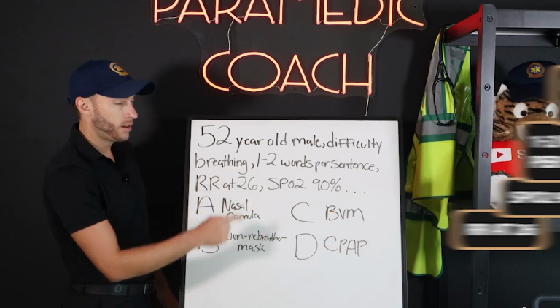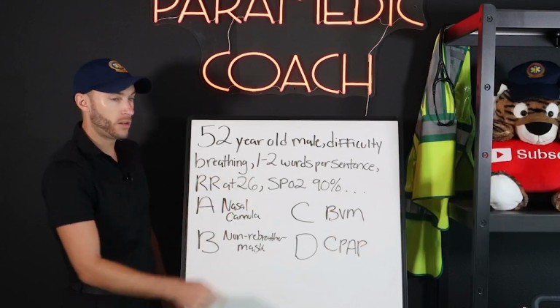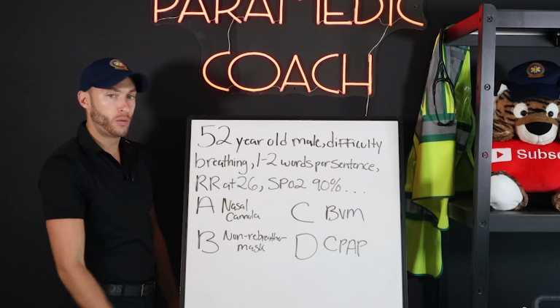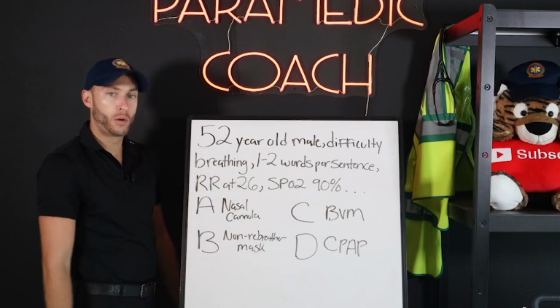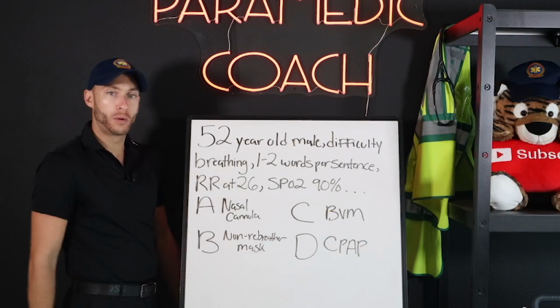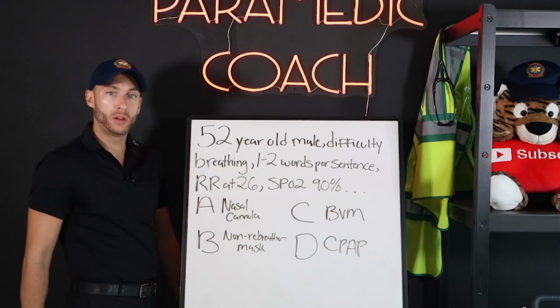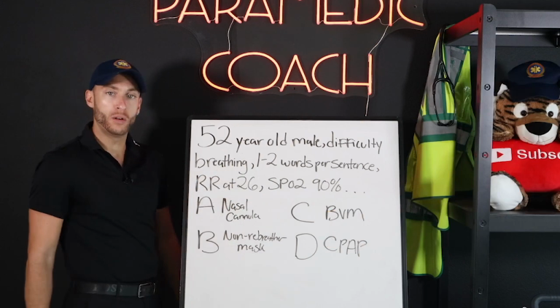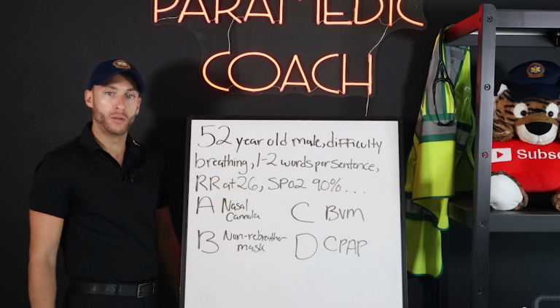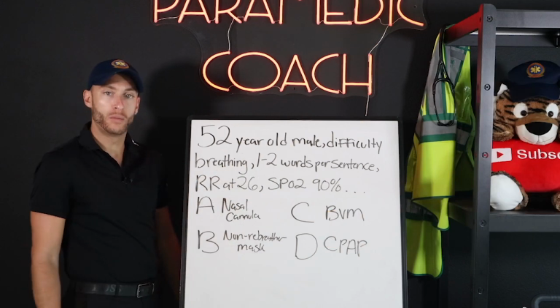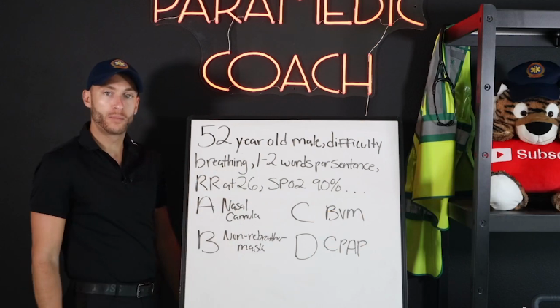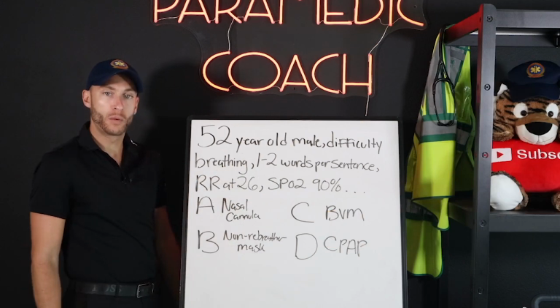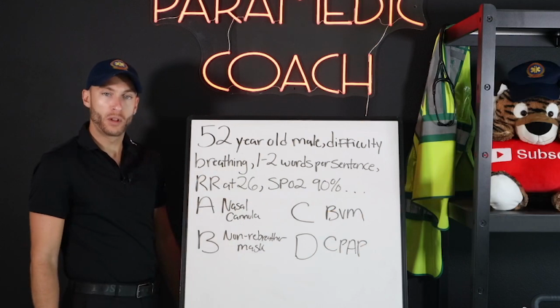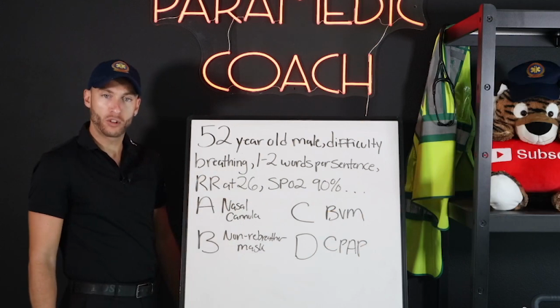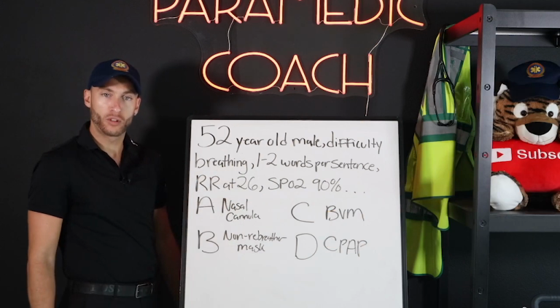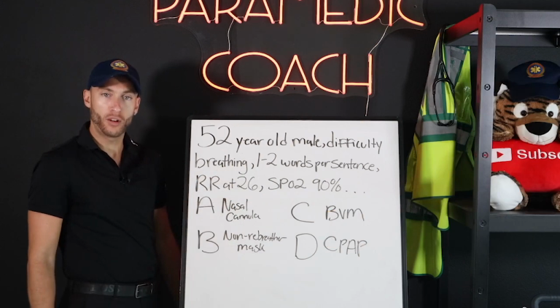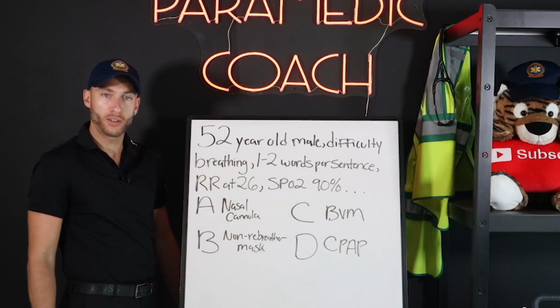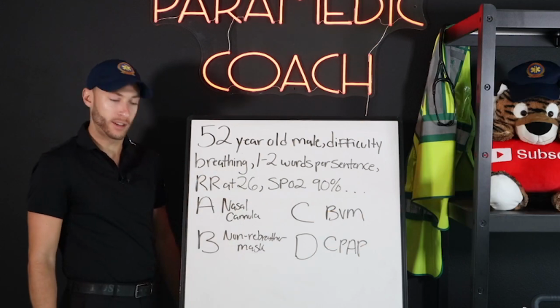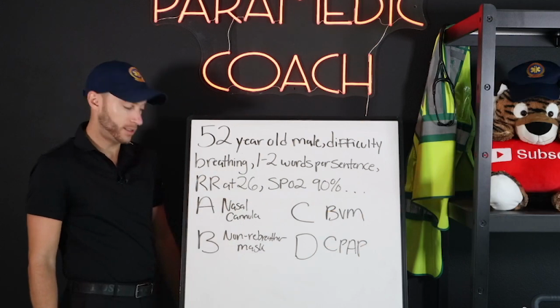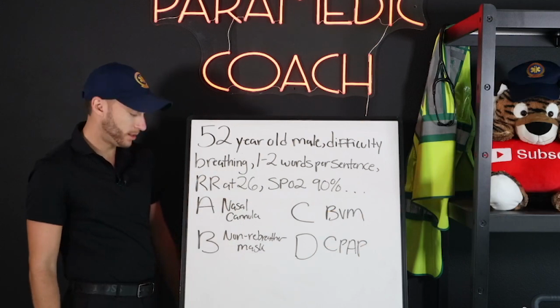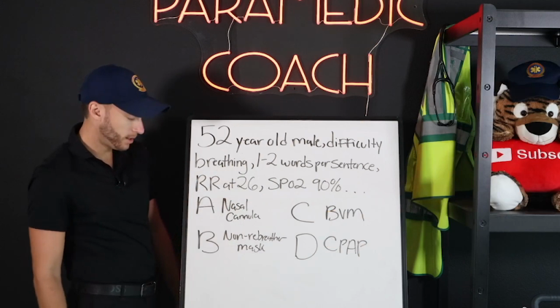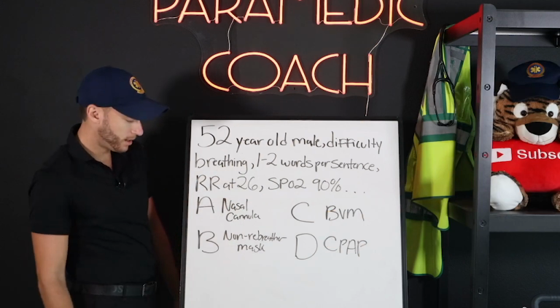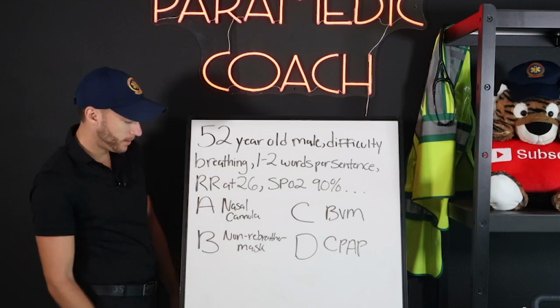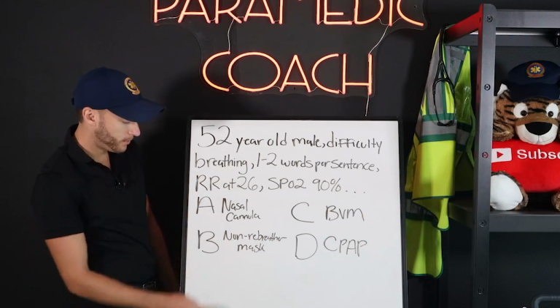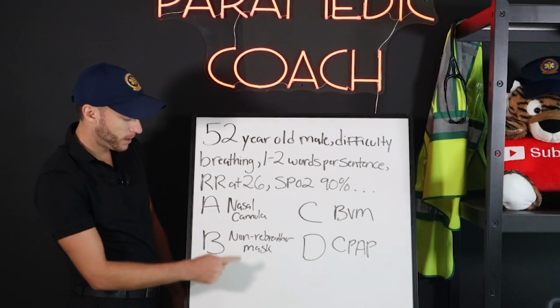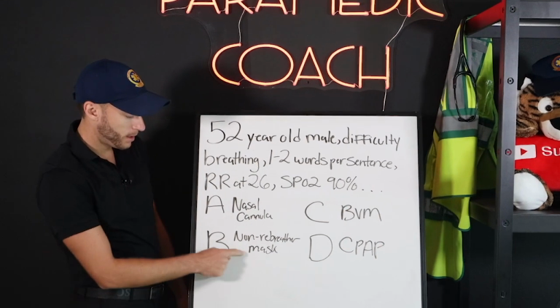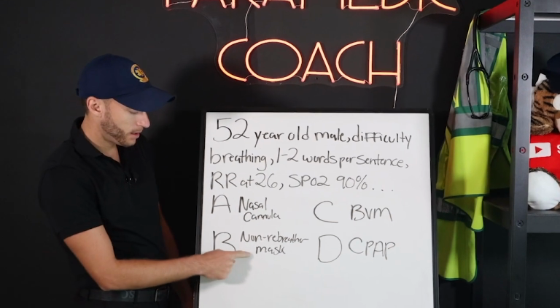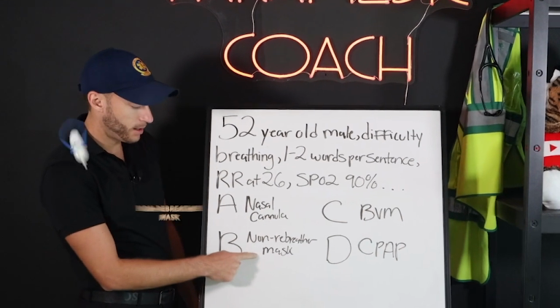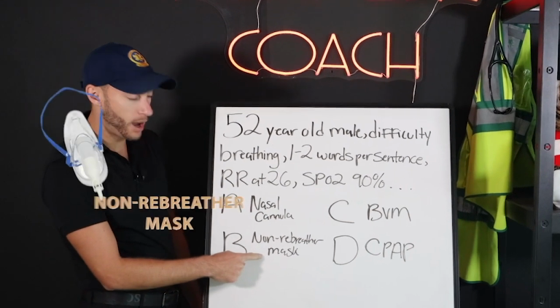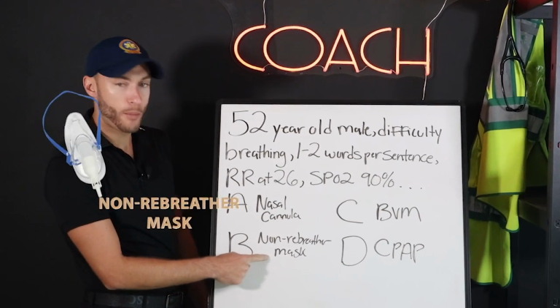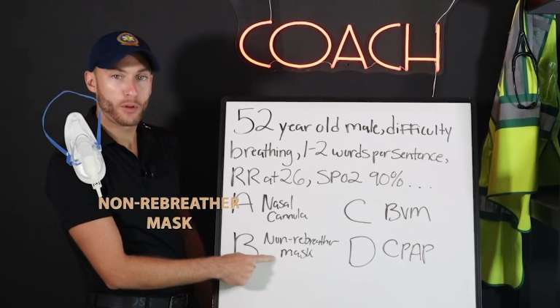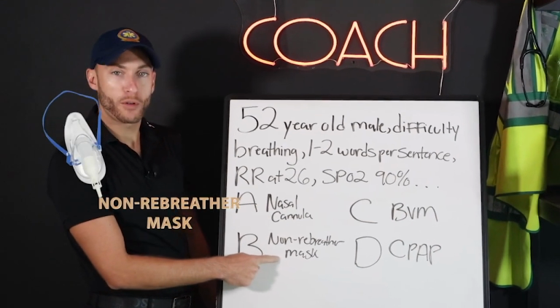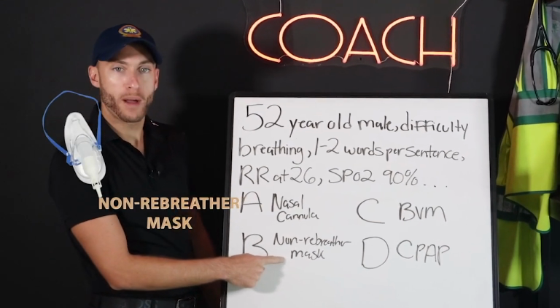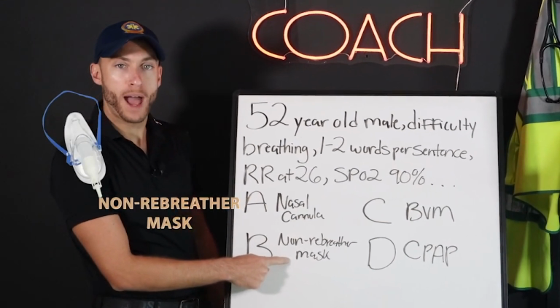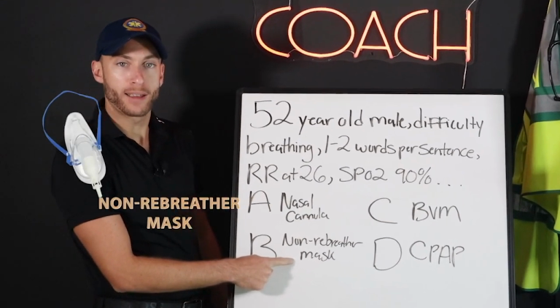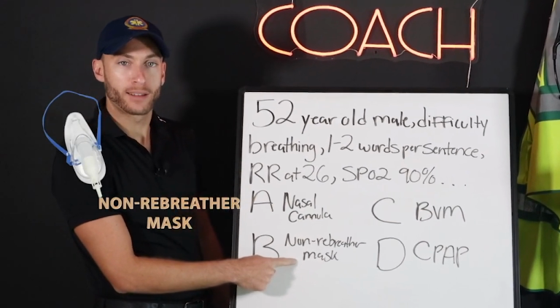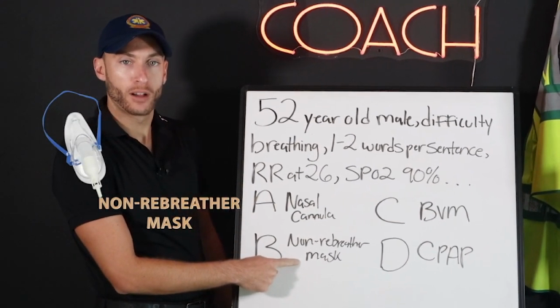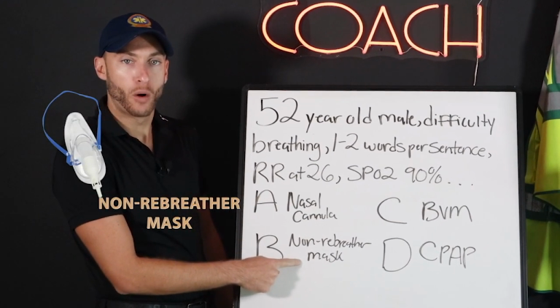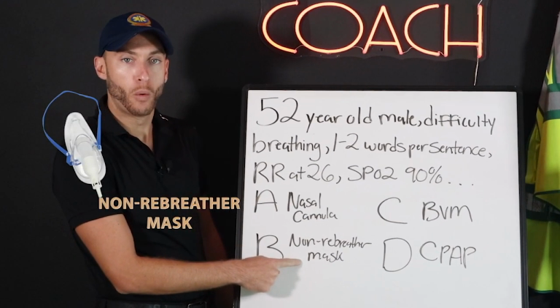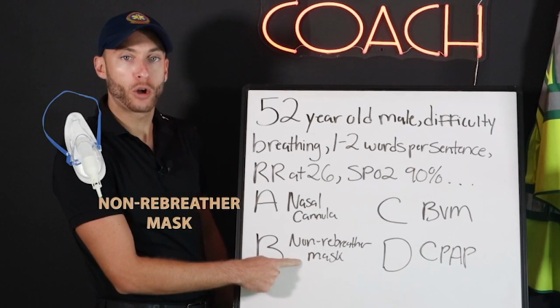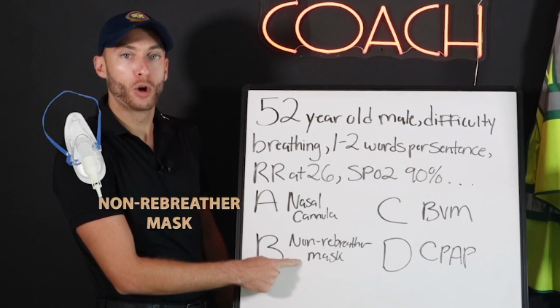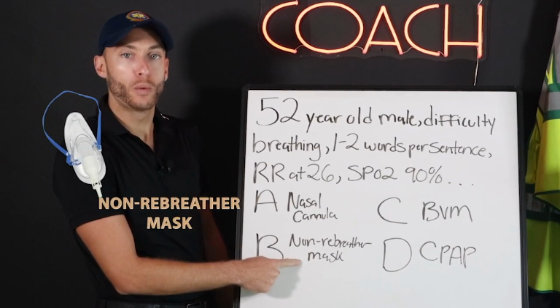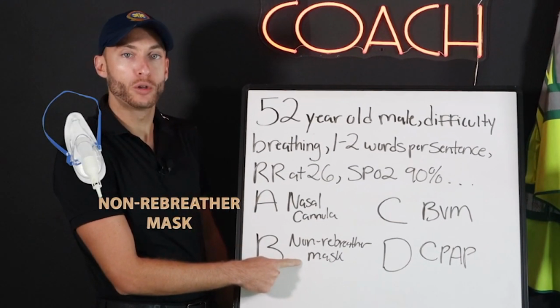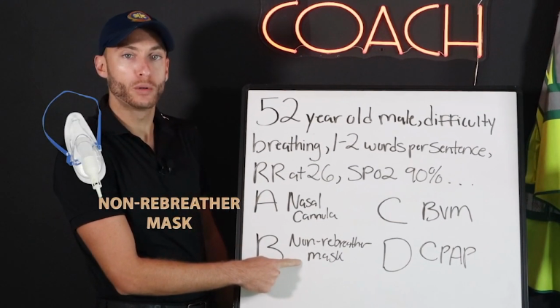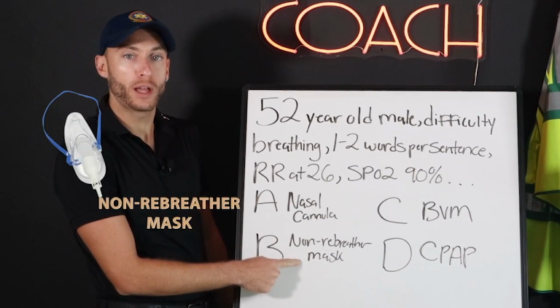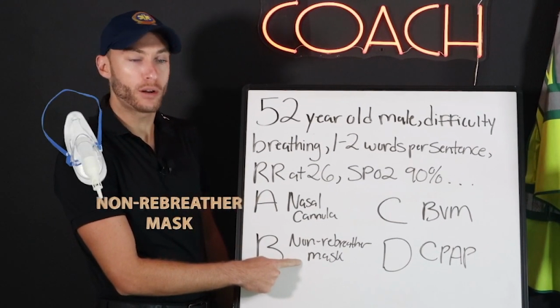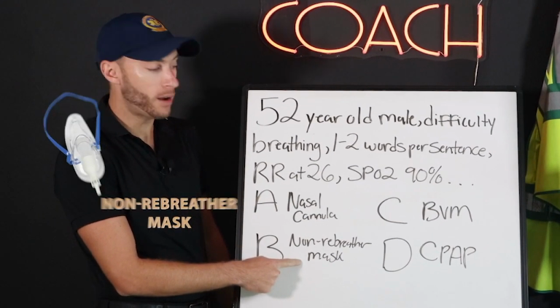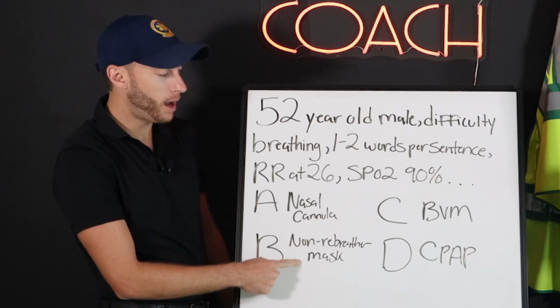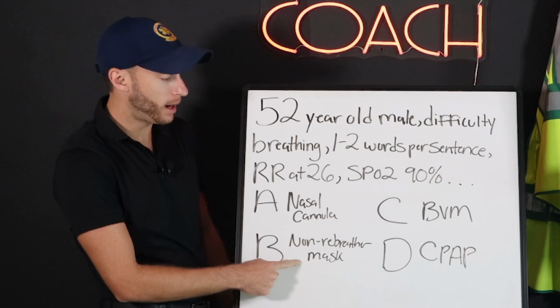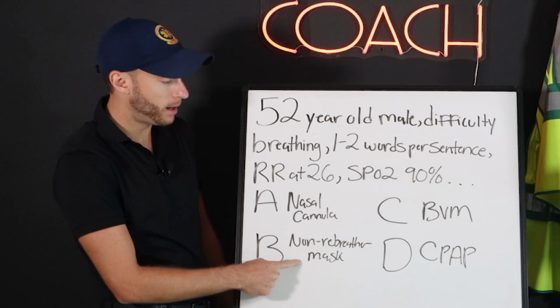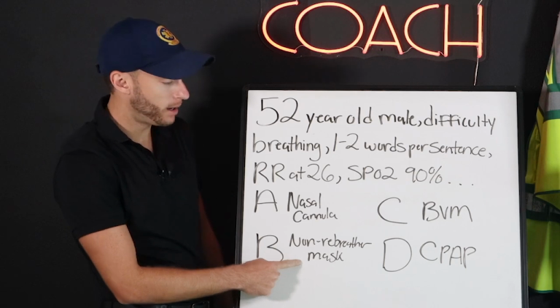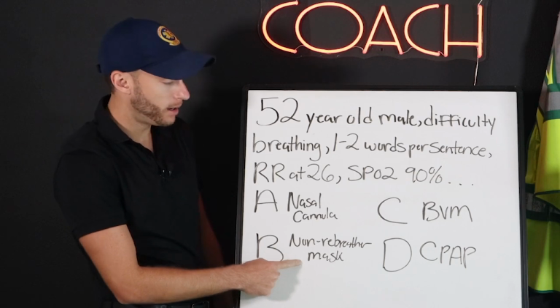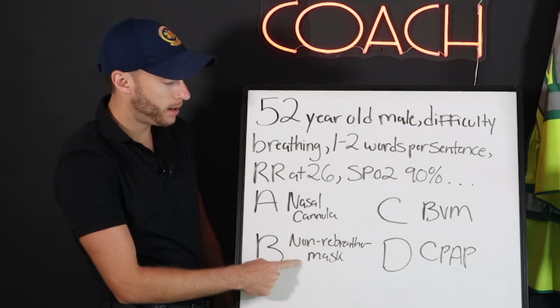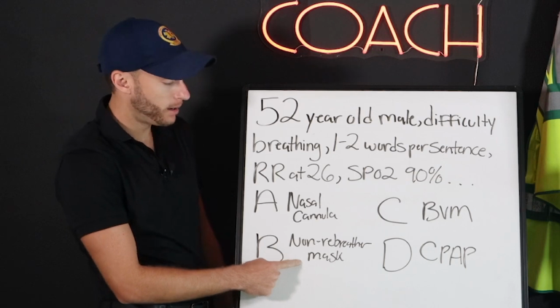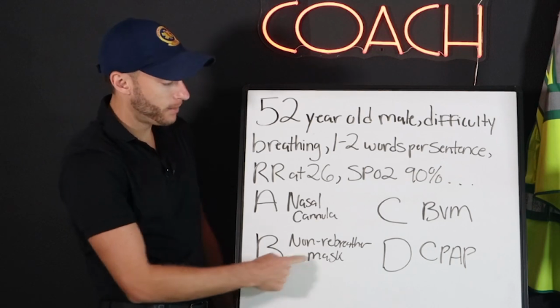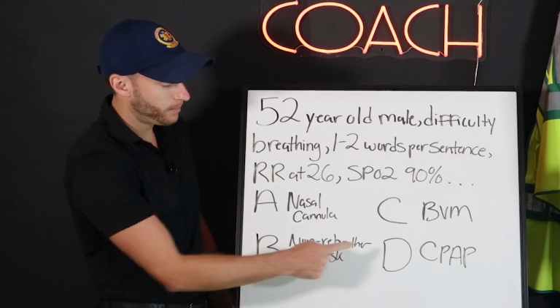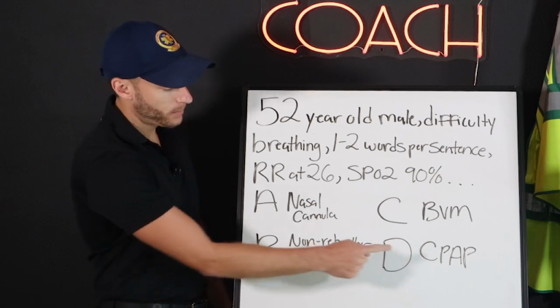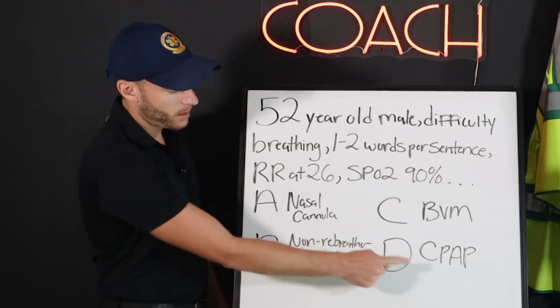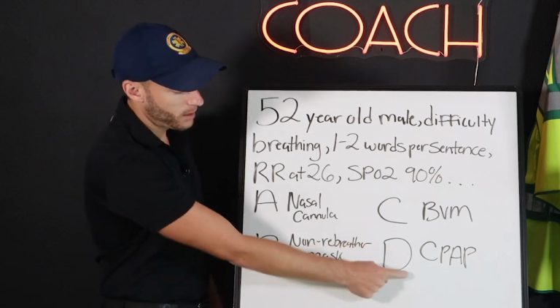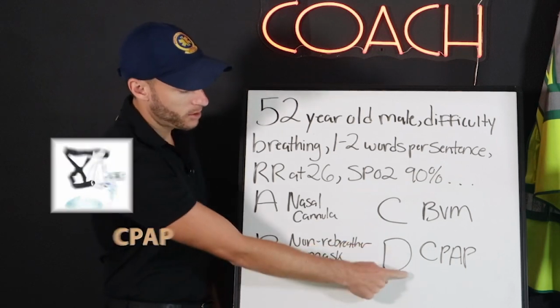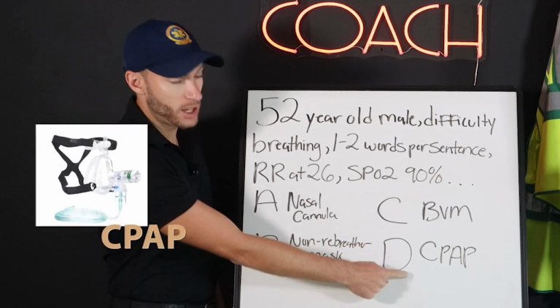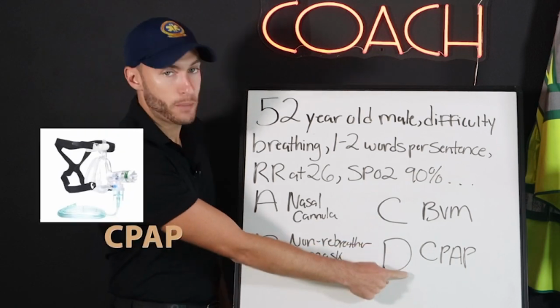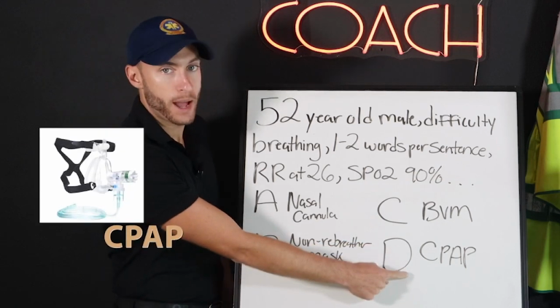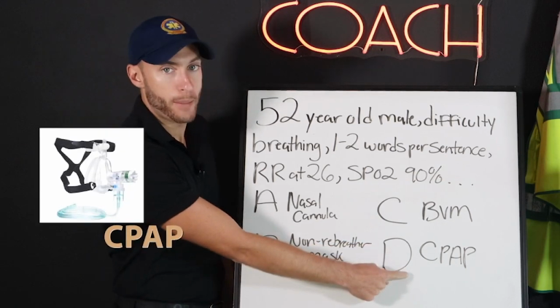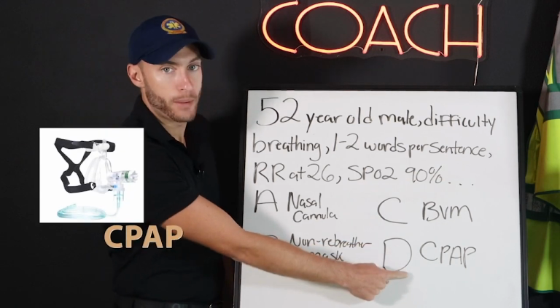What do we do? We just learned this. Non-rebreather mask. What could we do later on? CPAP.